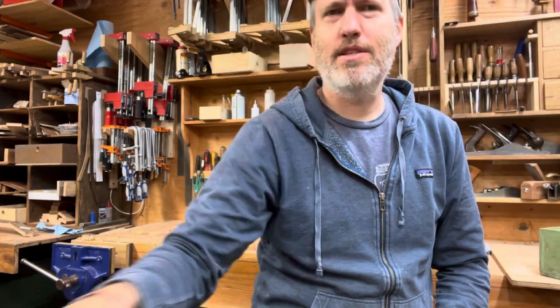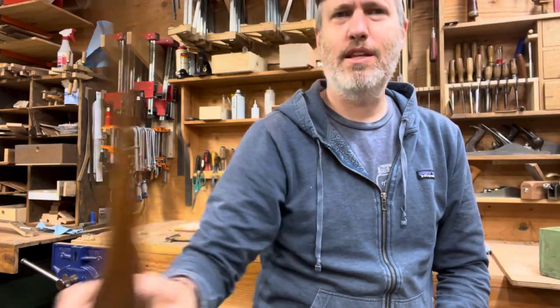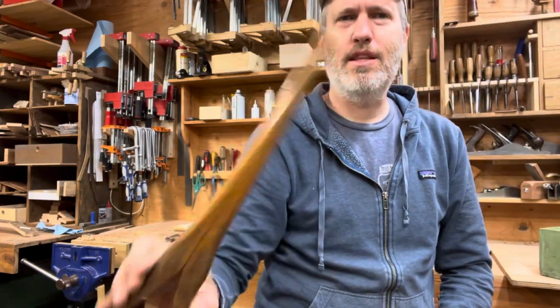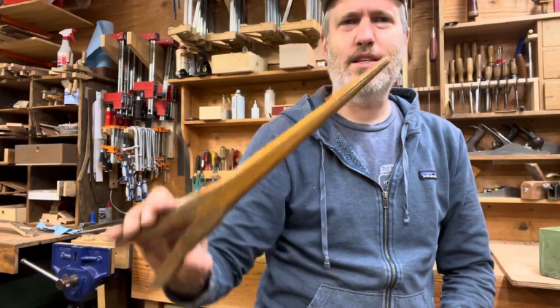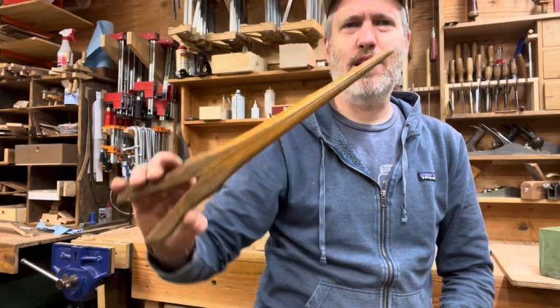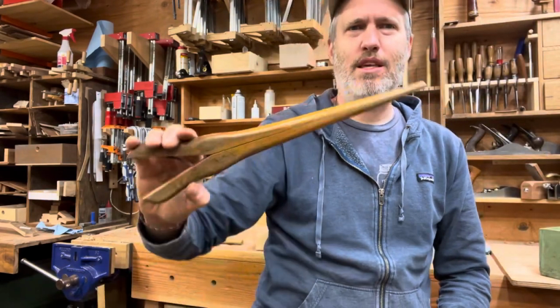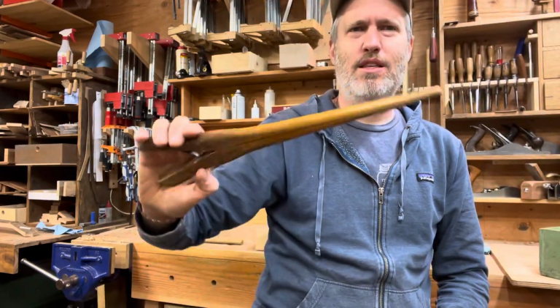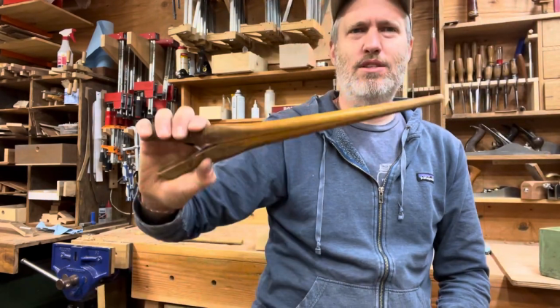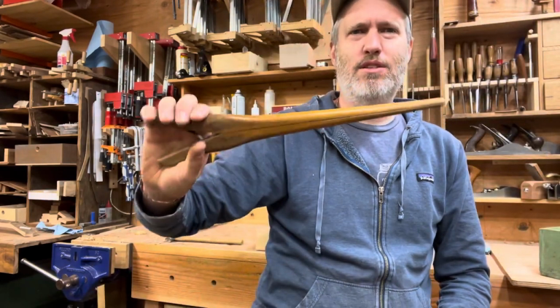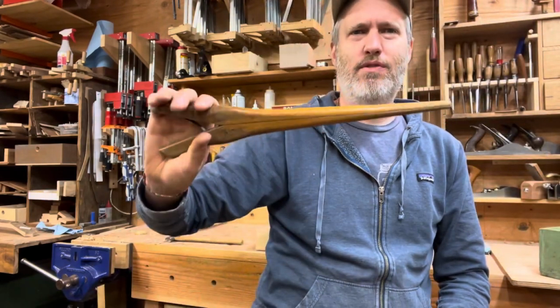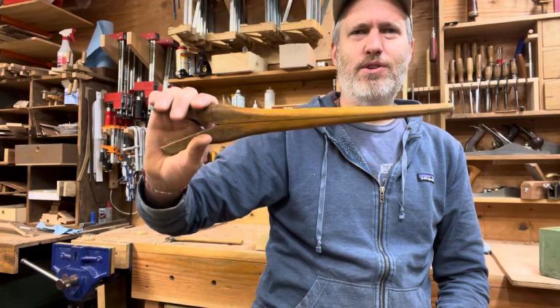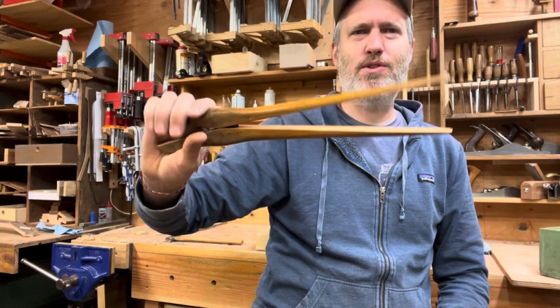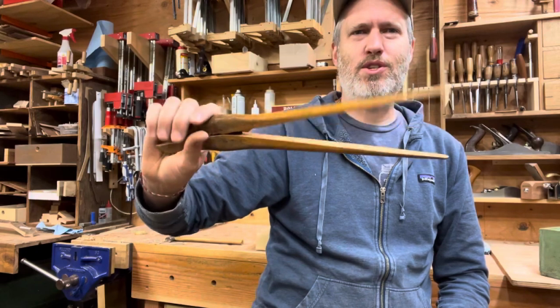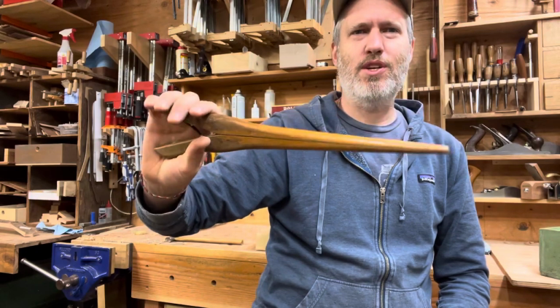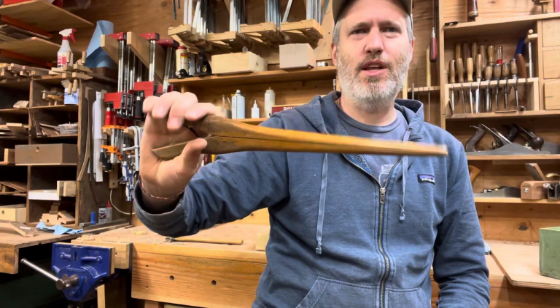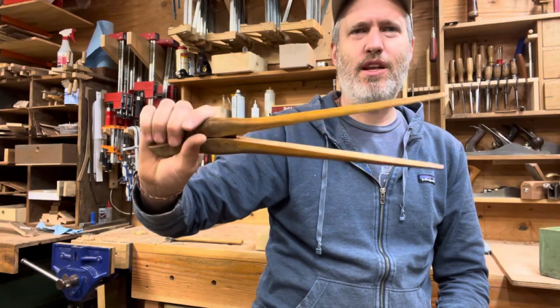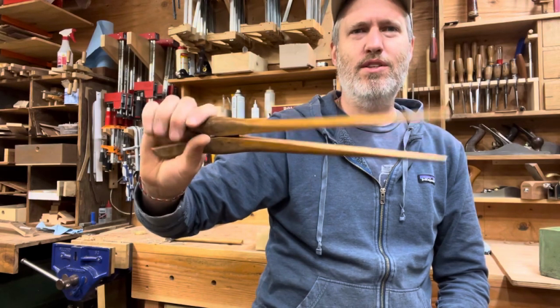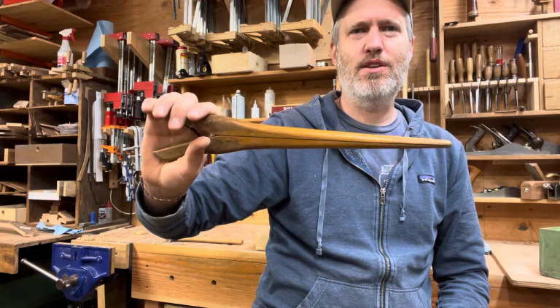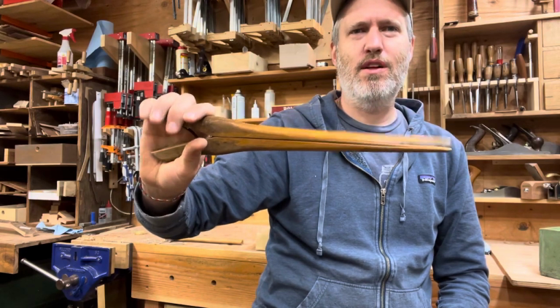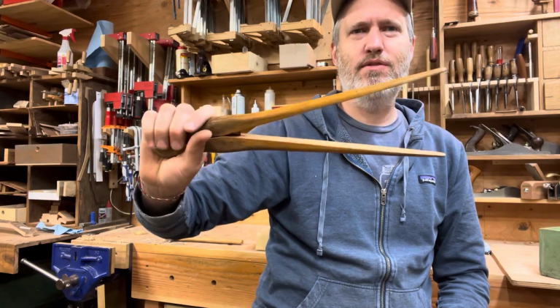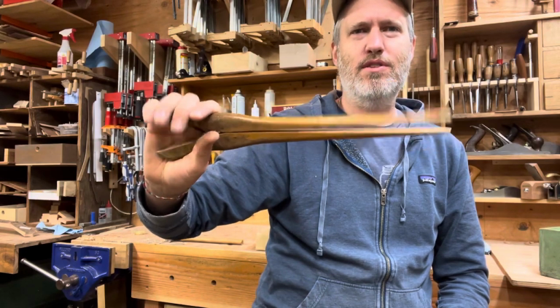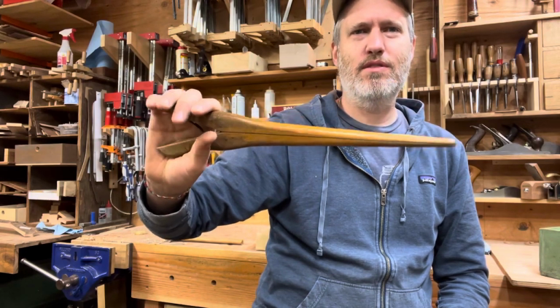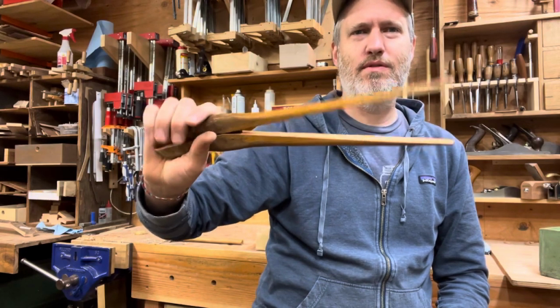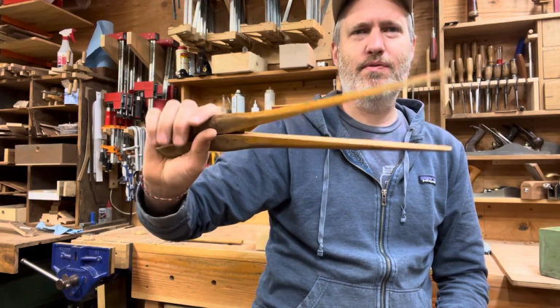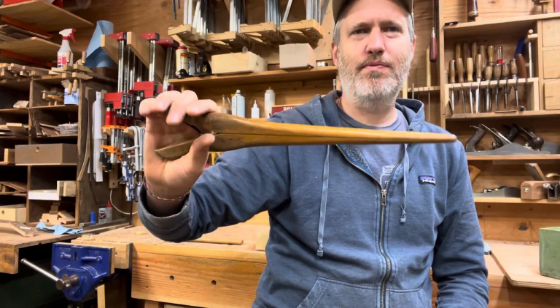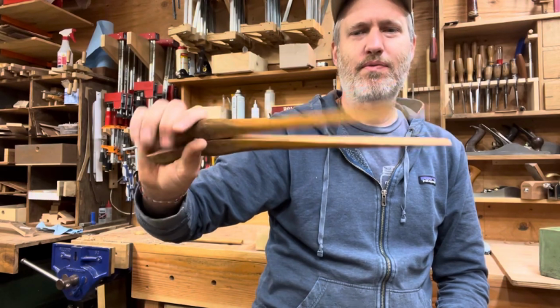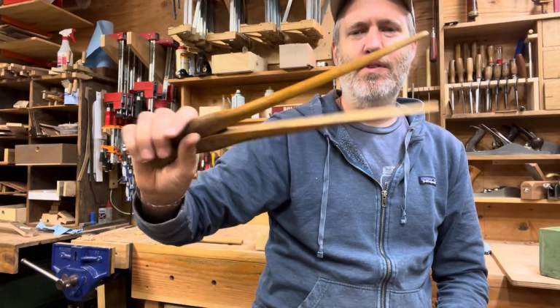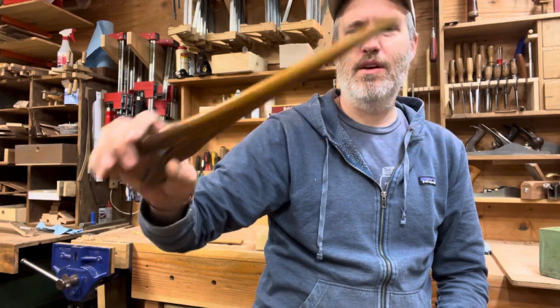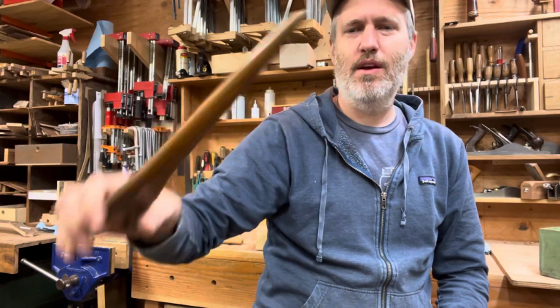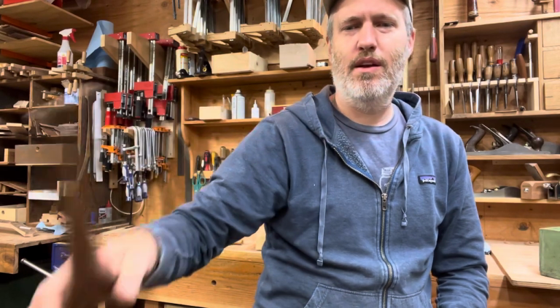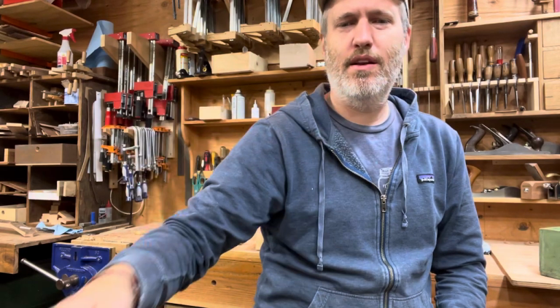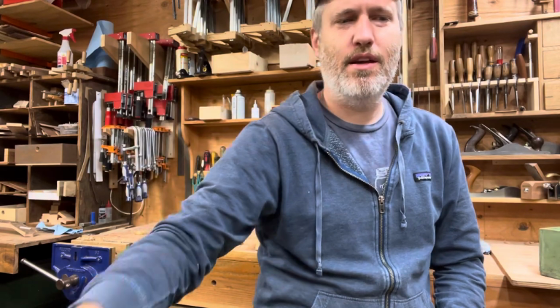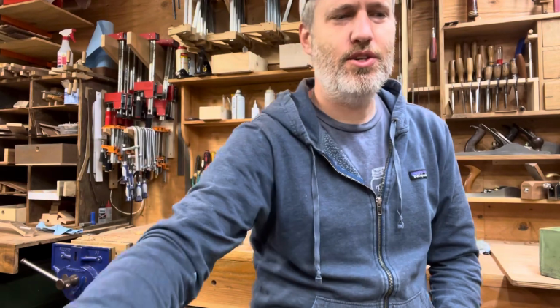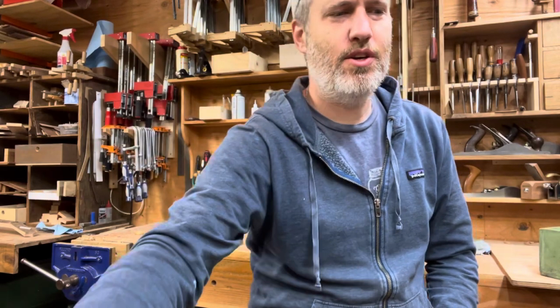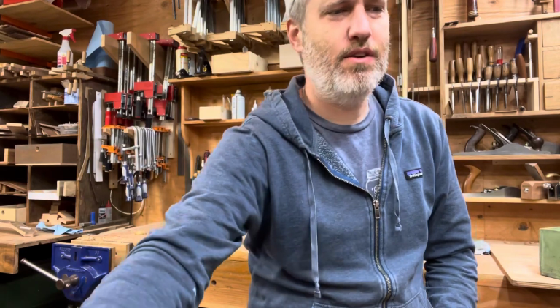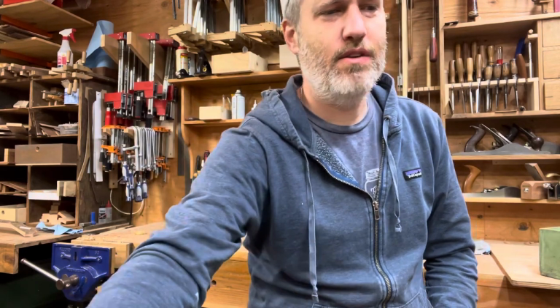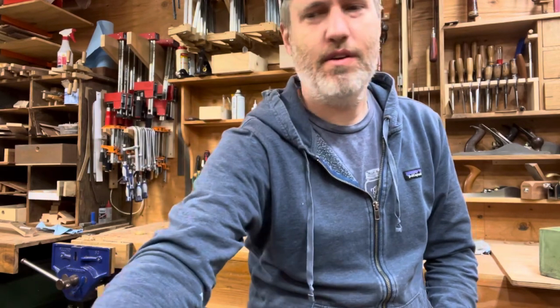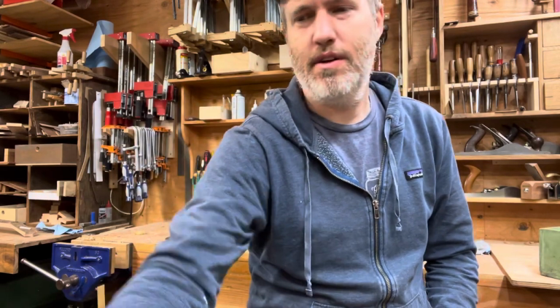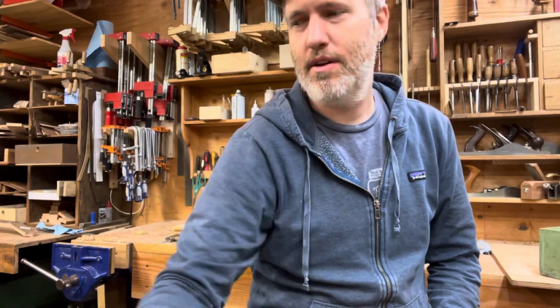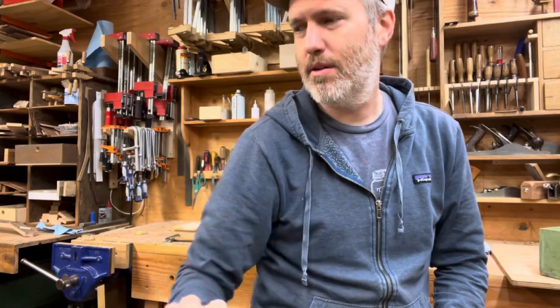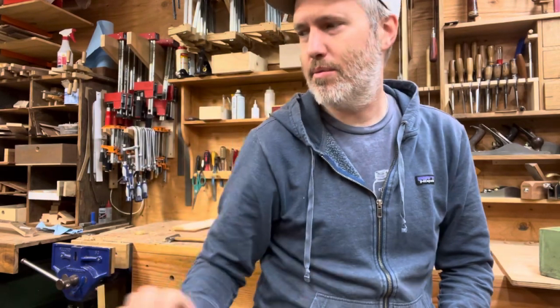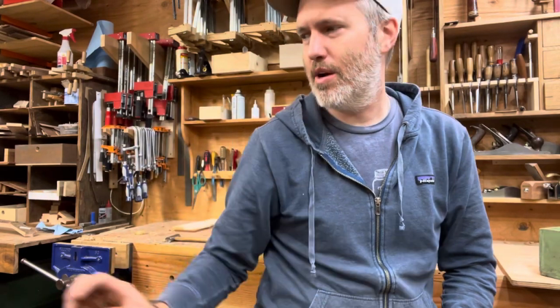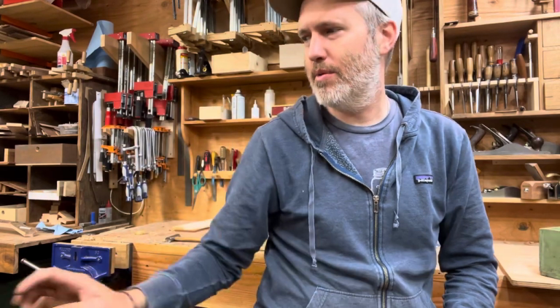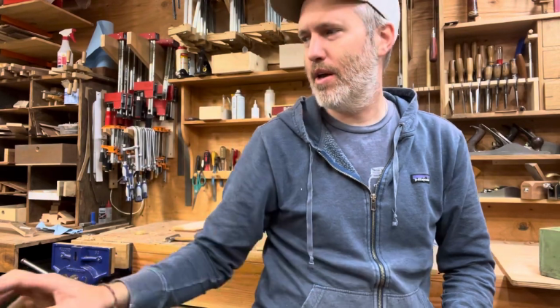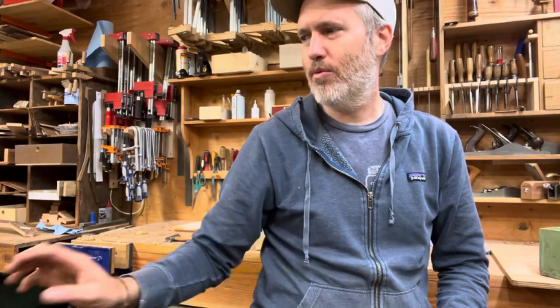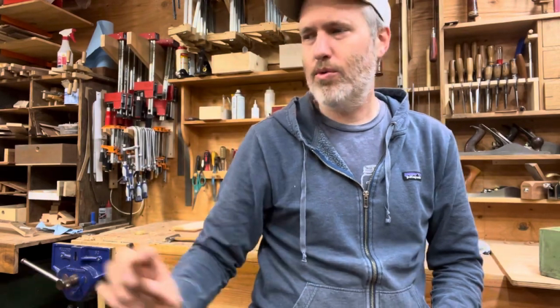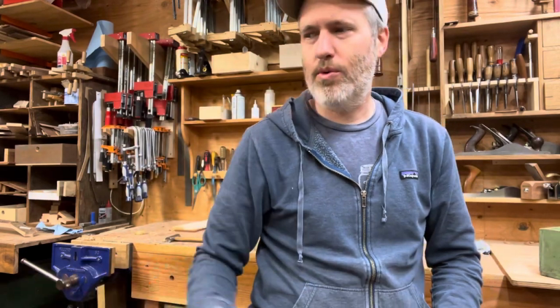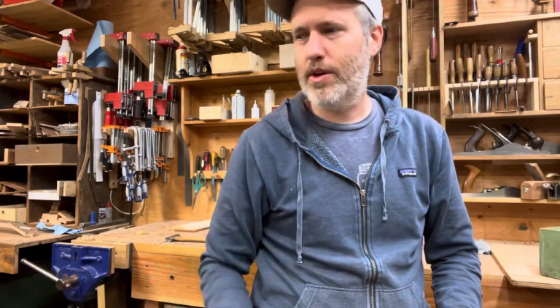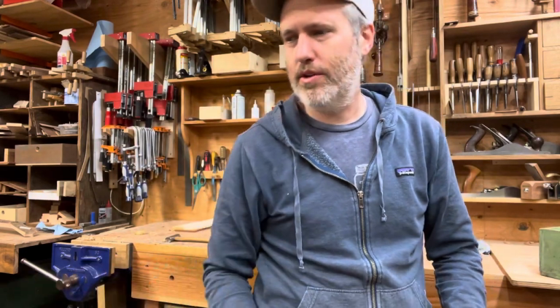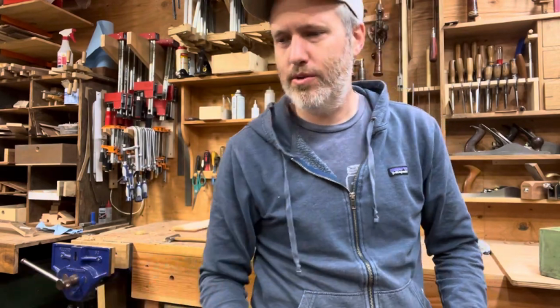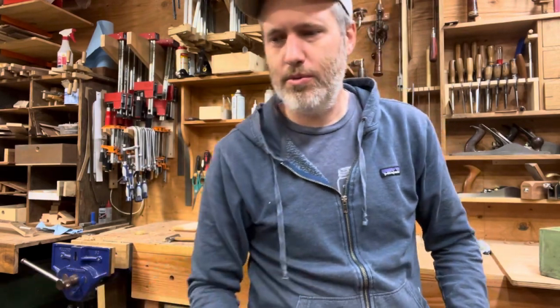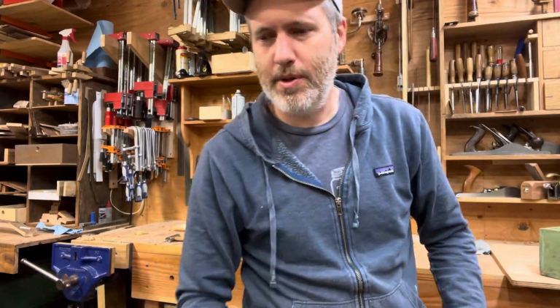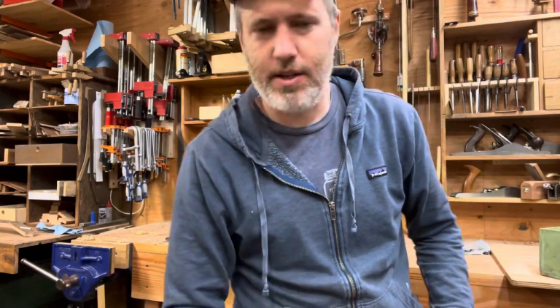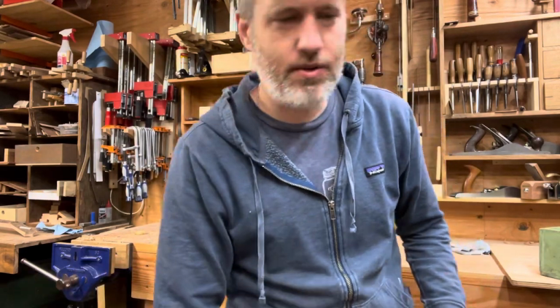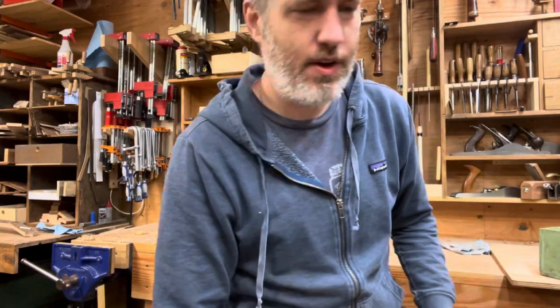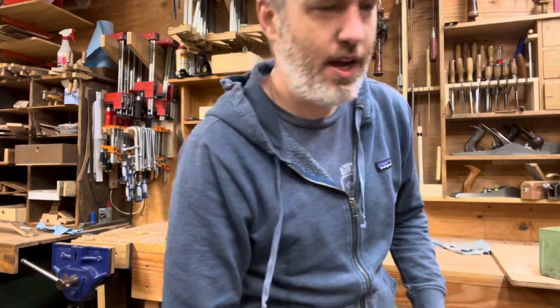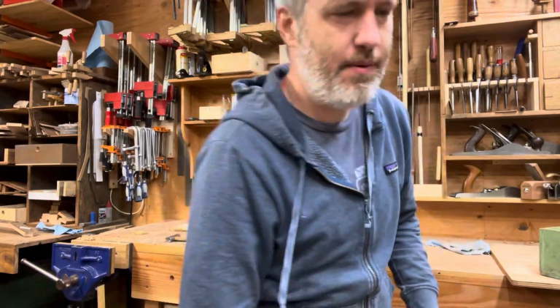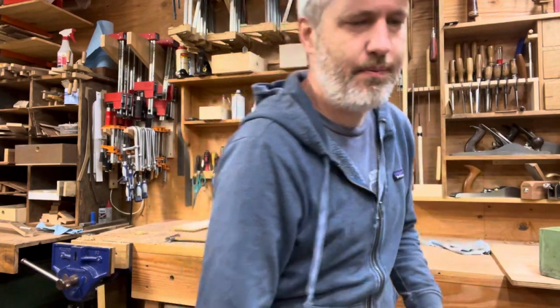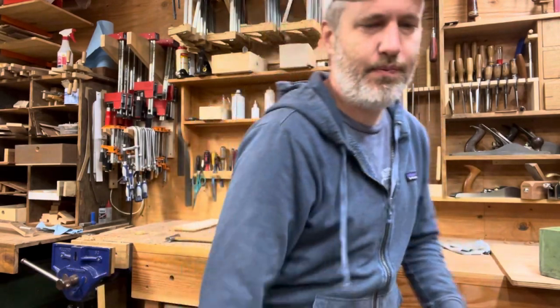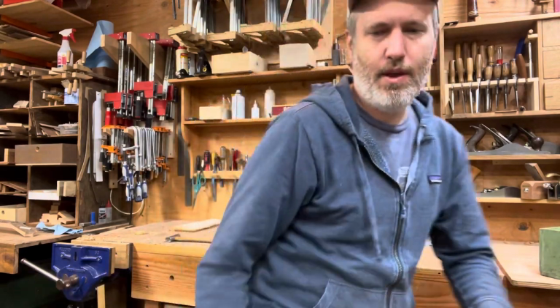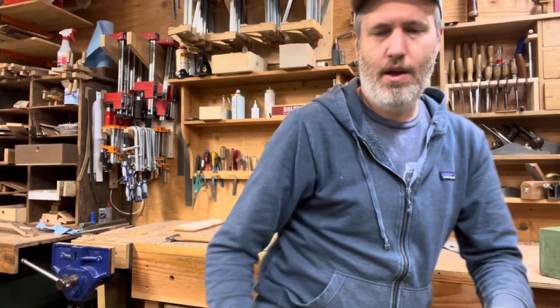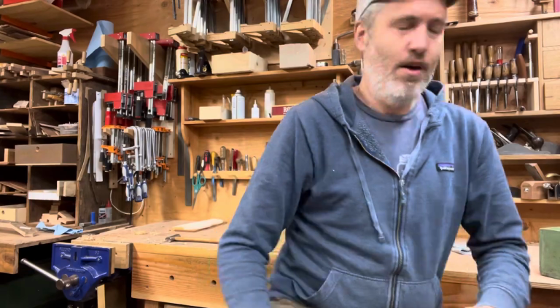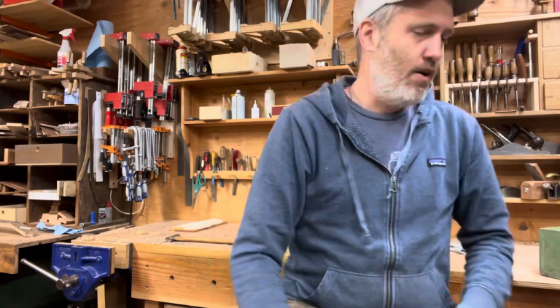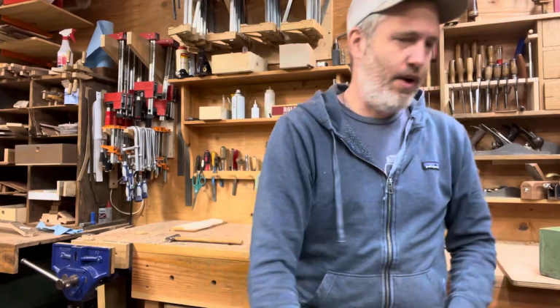He sent this — I think this is for stretching ladies' gloves. Not sure. Probably not a woodworking tool, but that's okay.